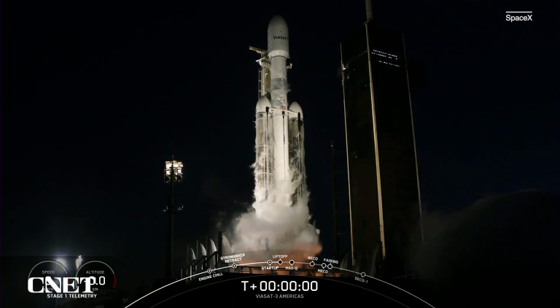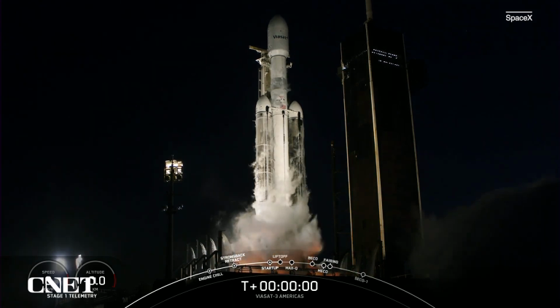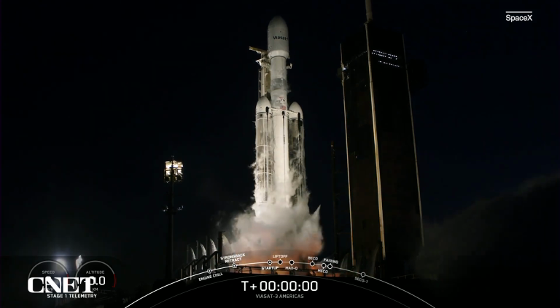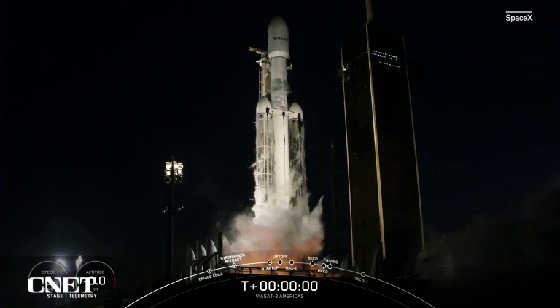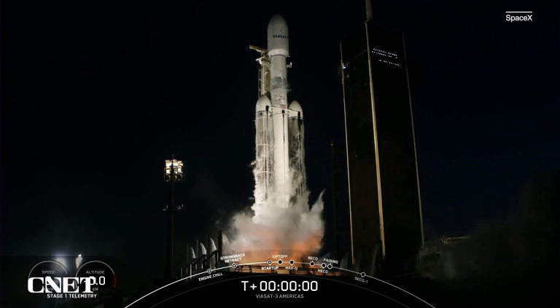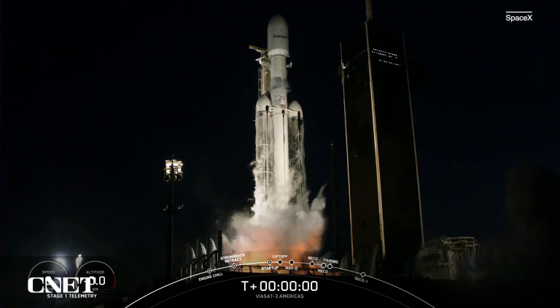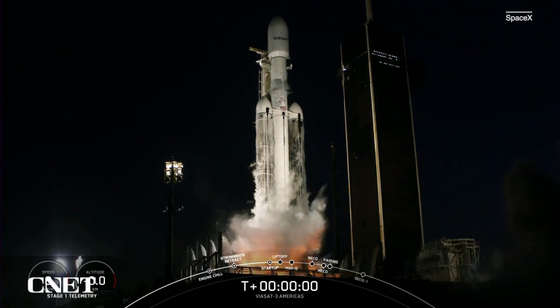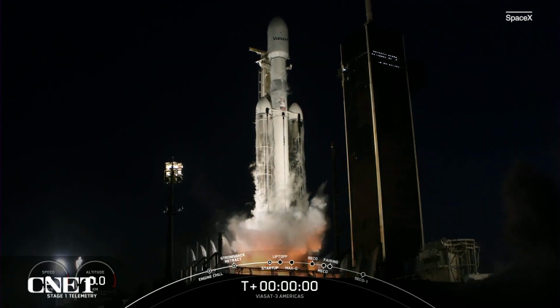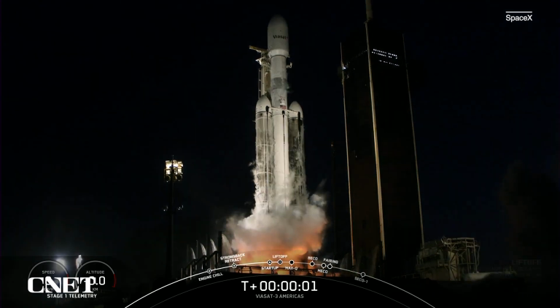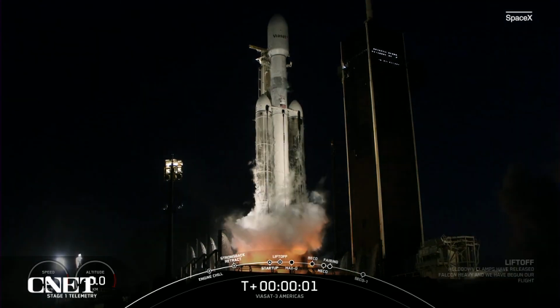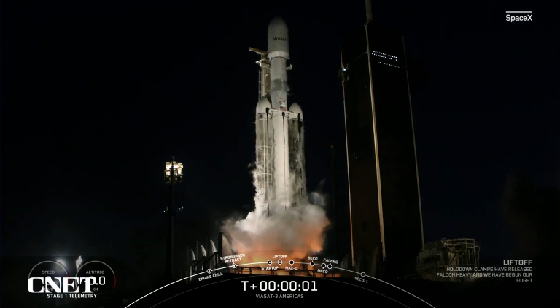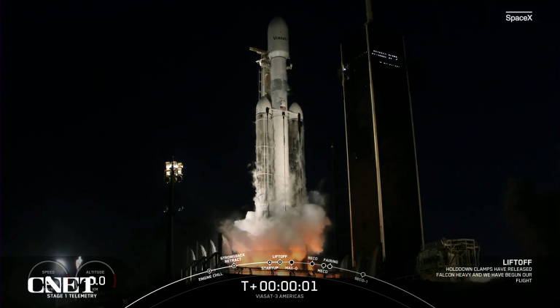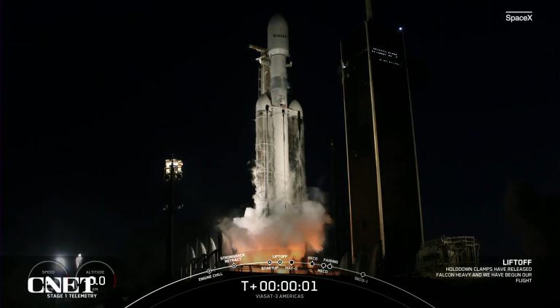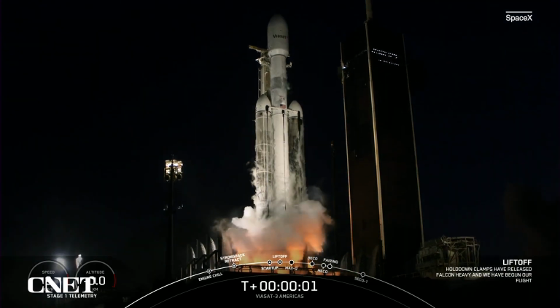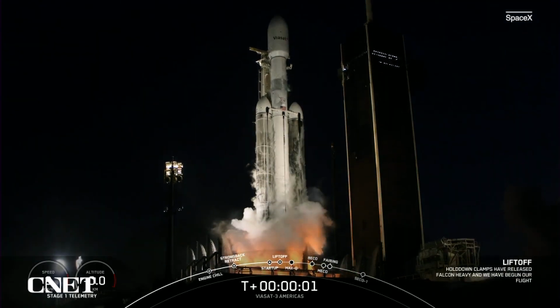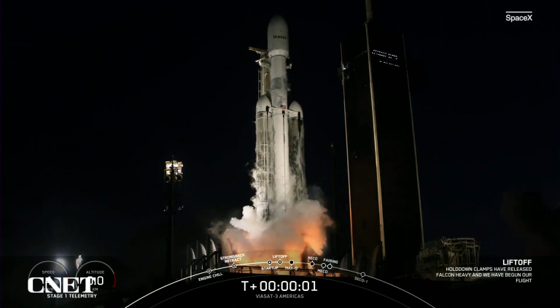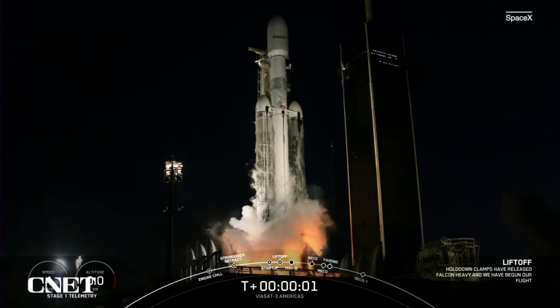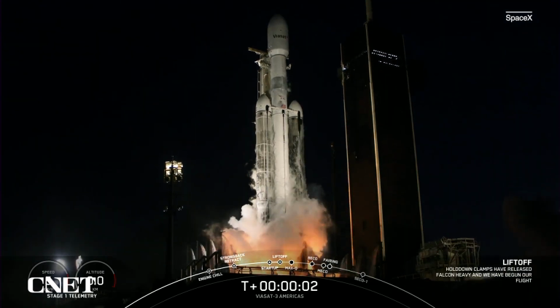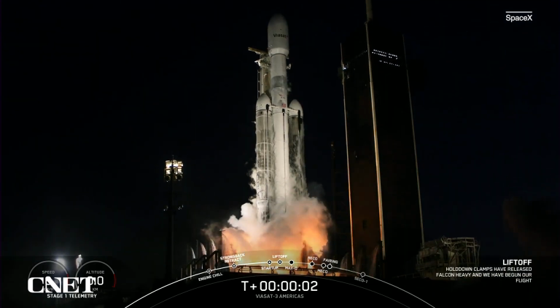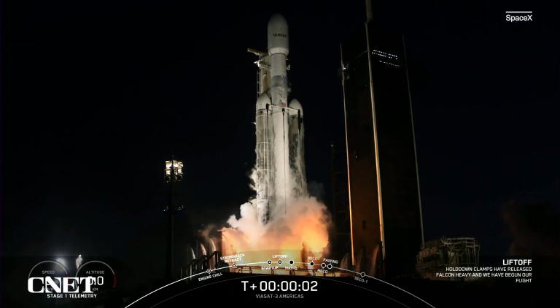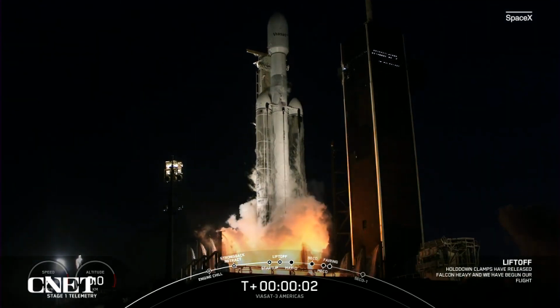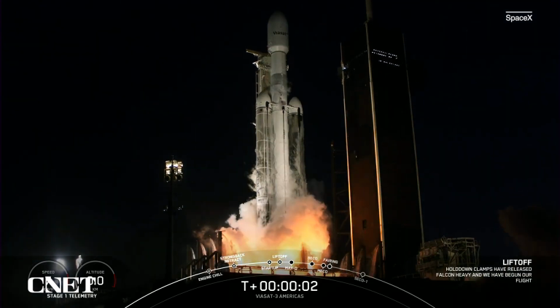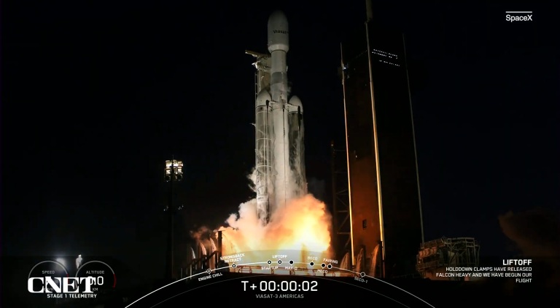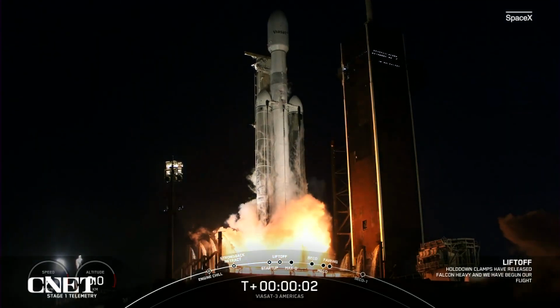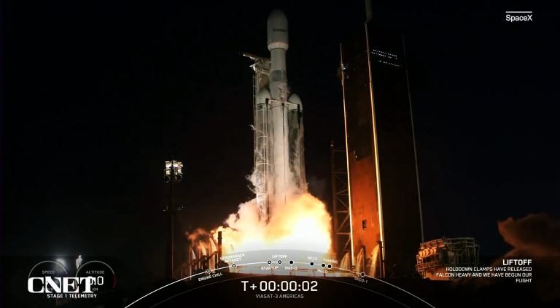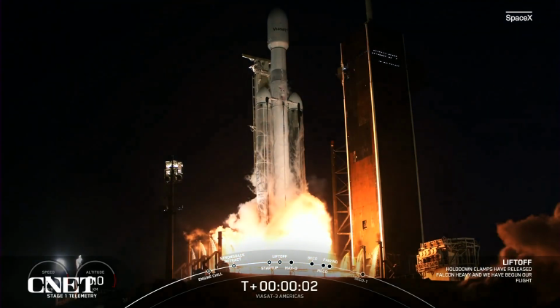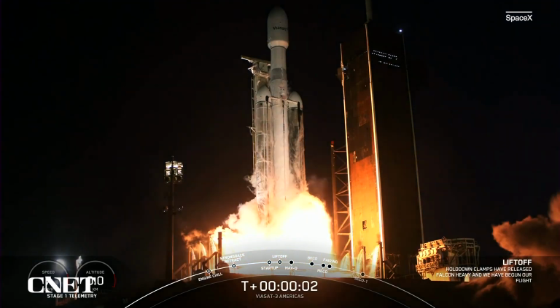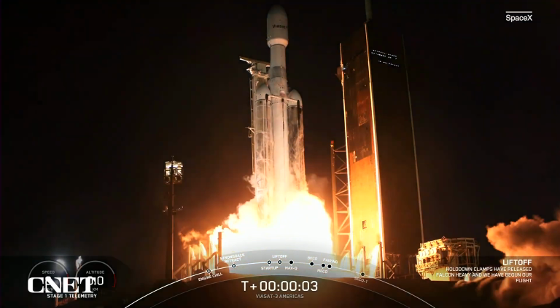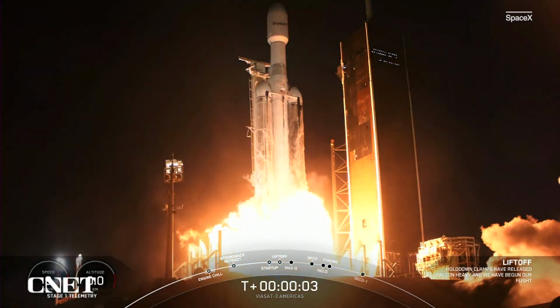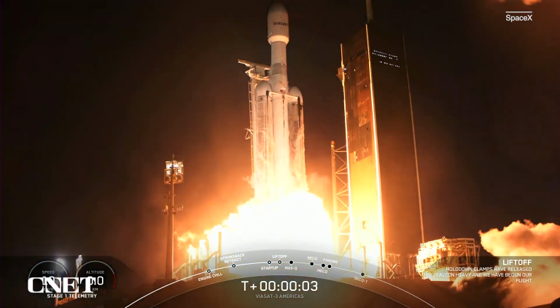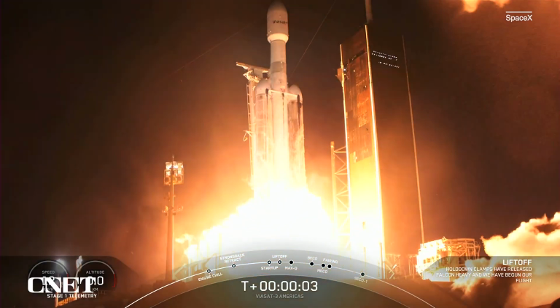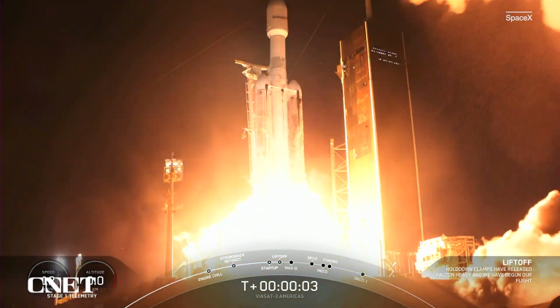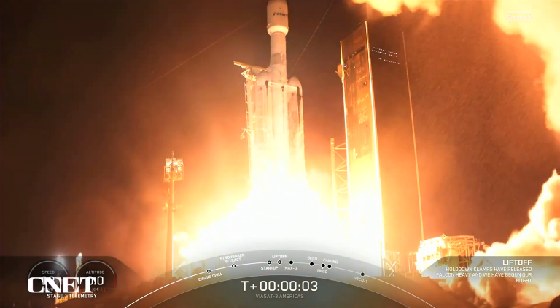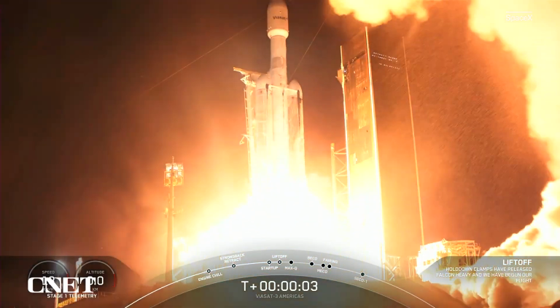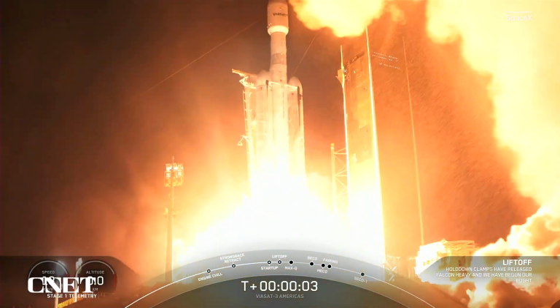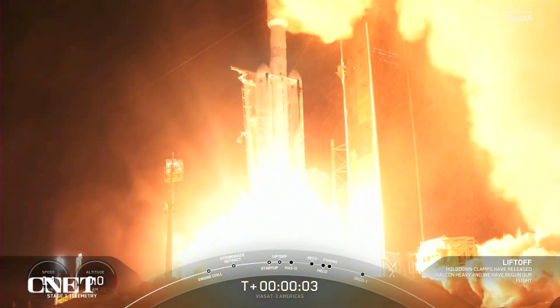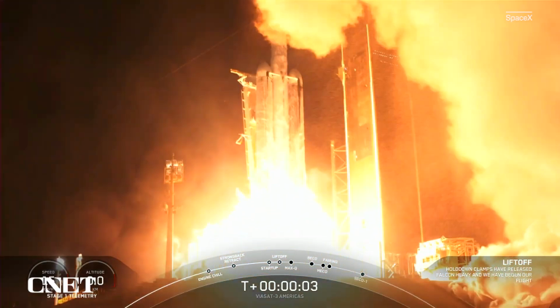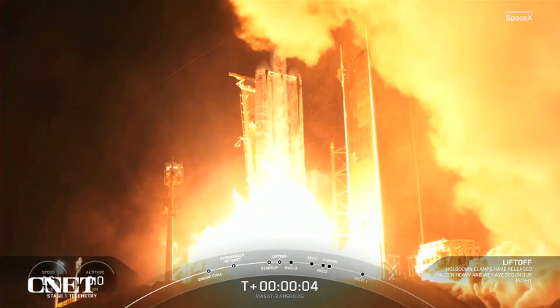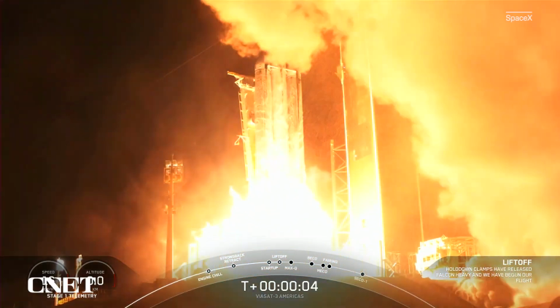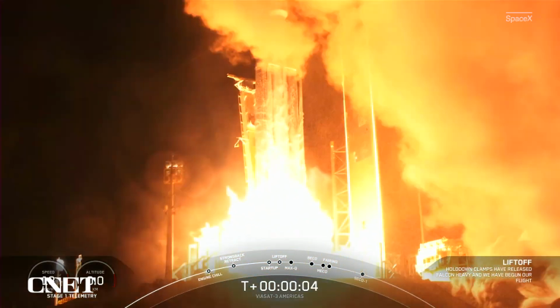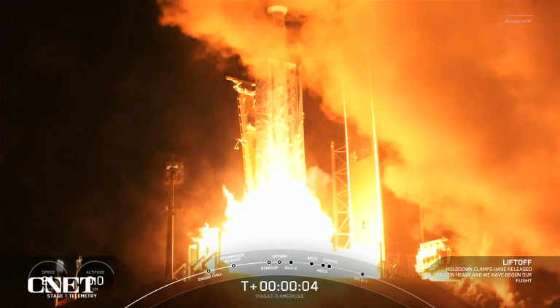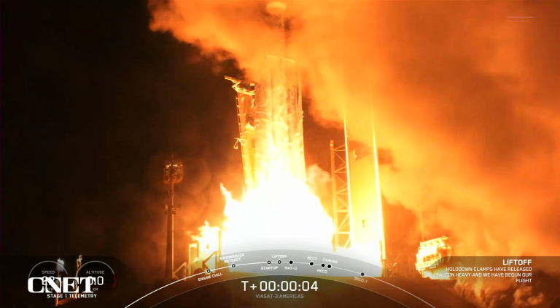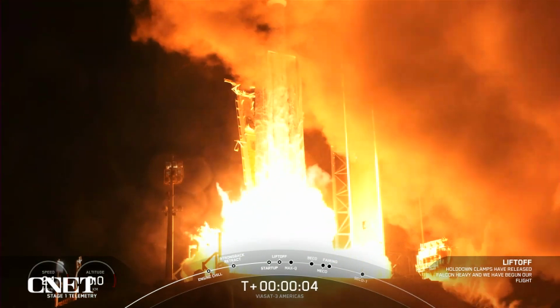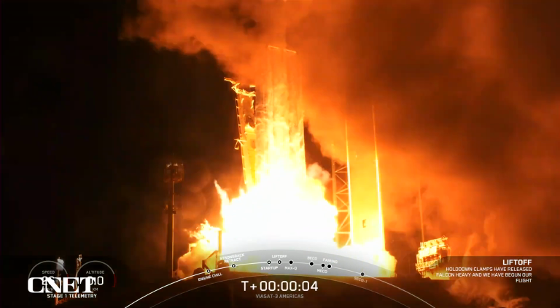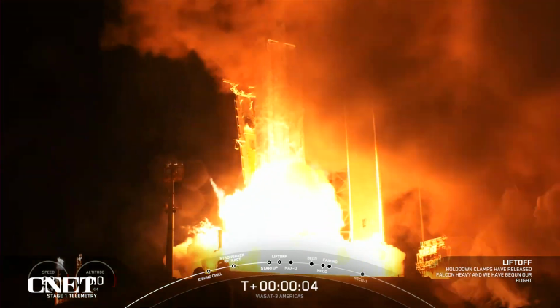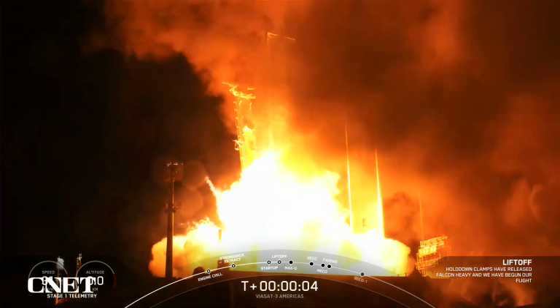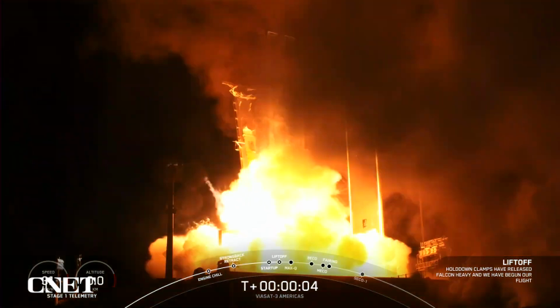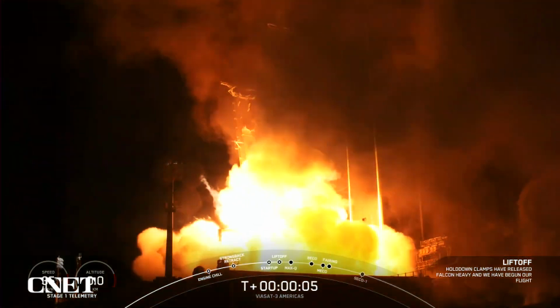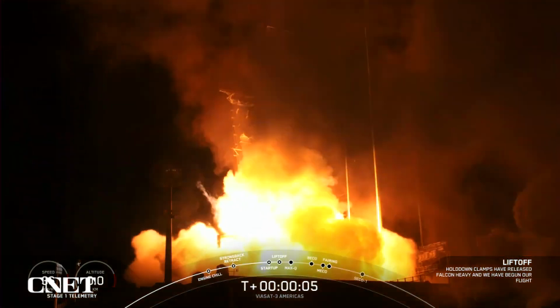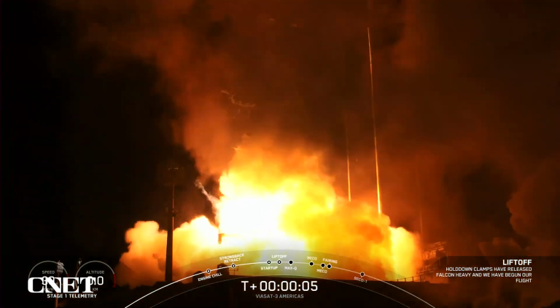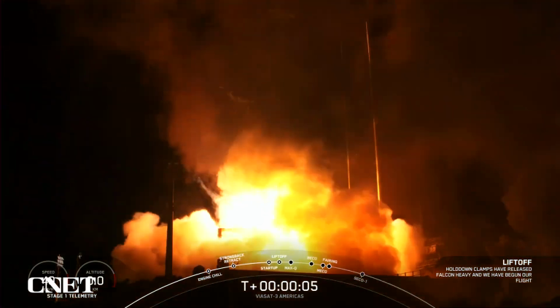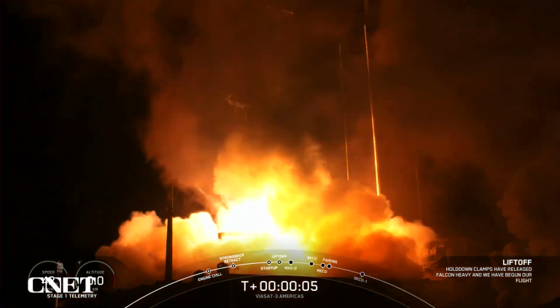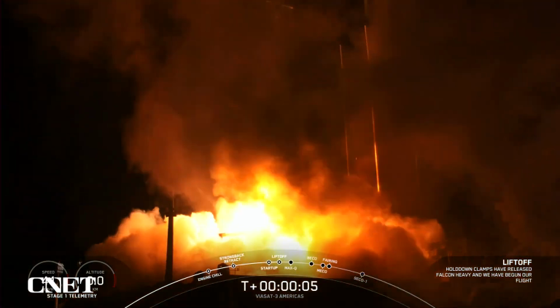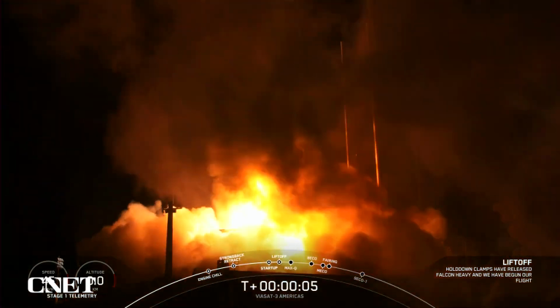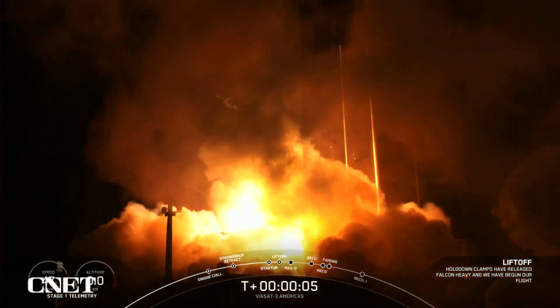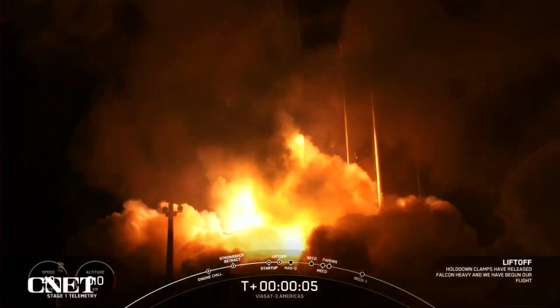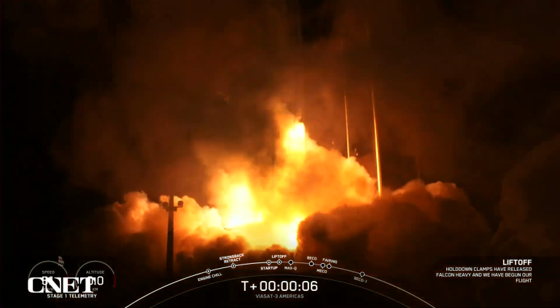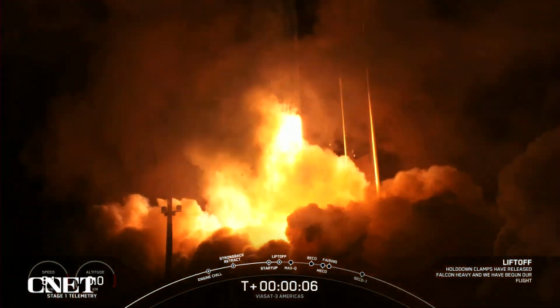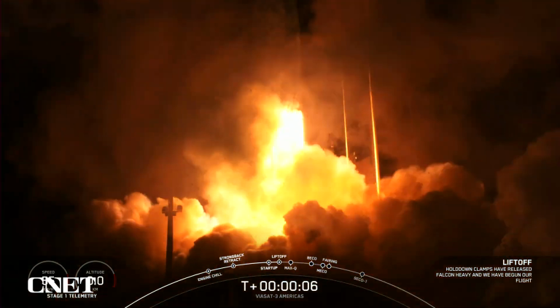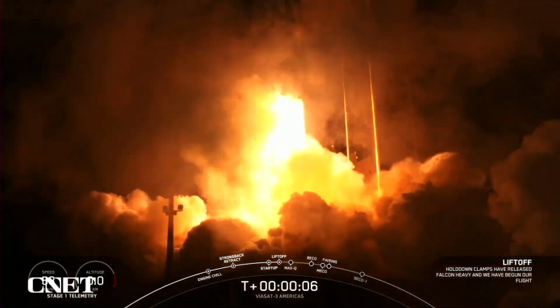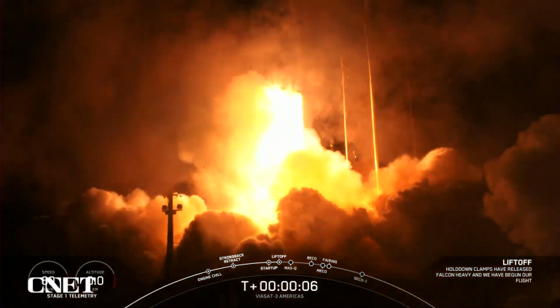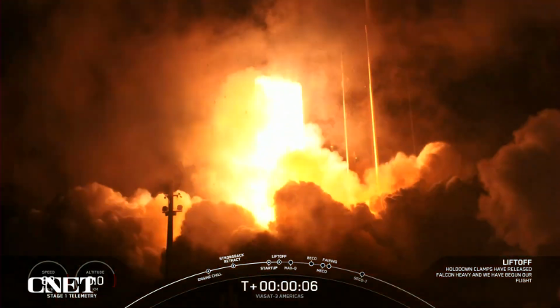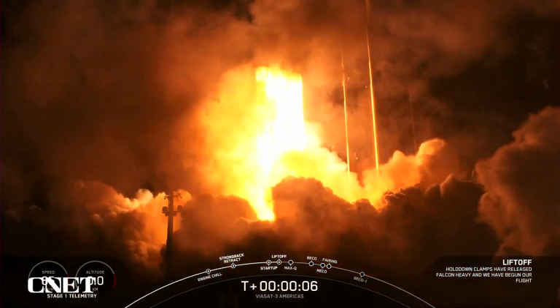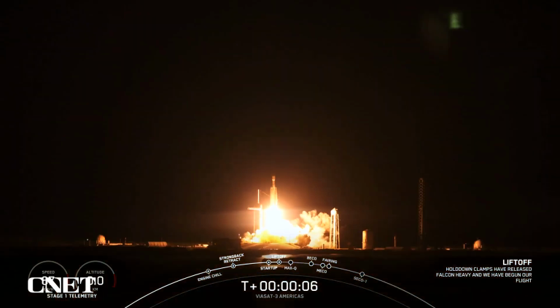Engines full power, and liftoff of Viasat 3. Go Viasat, go Falcon Heavy.